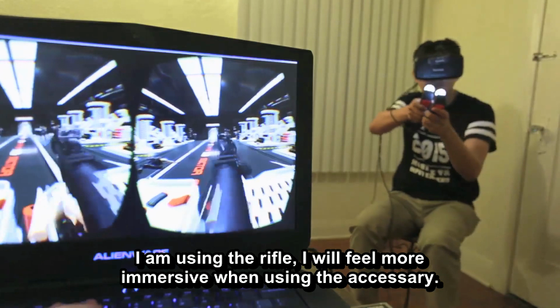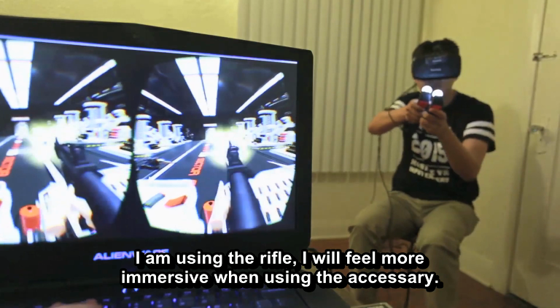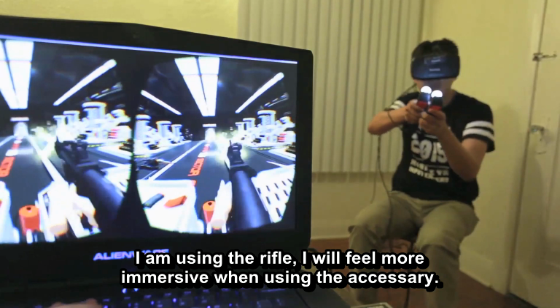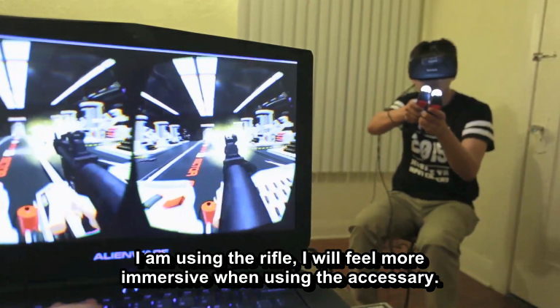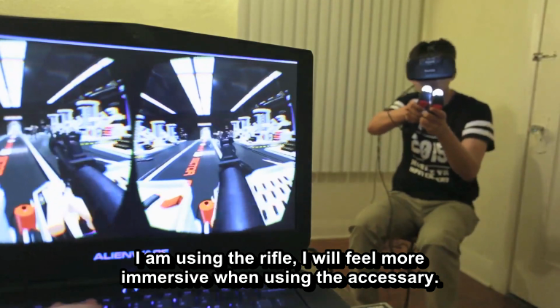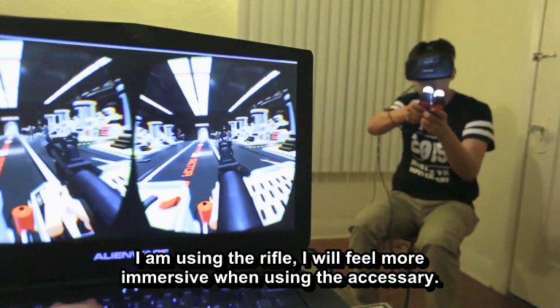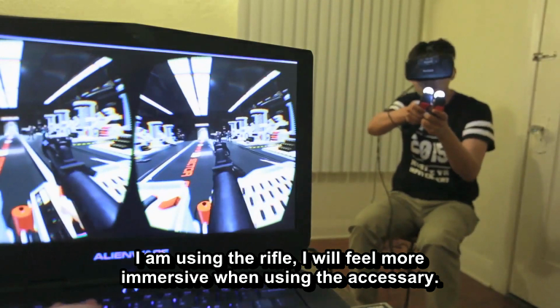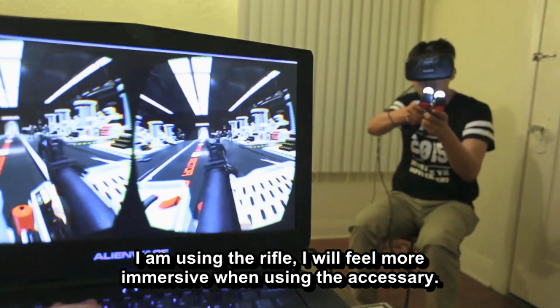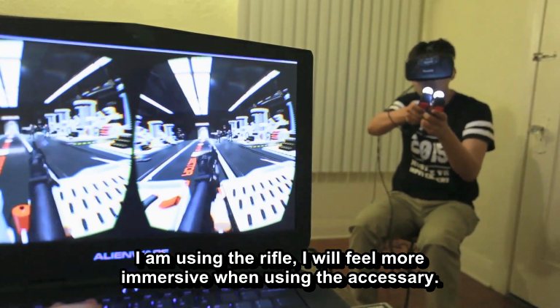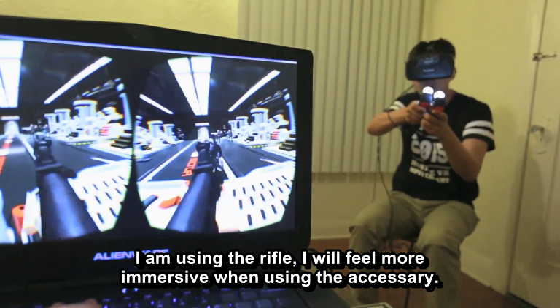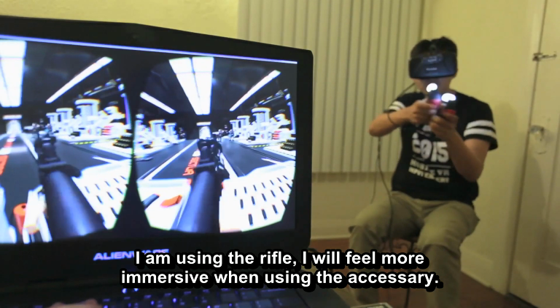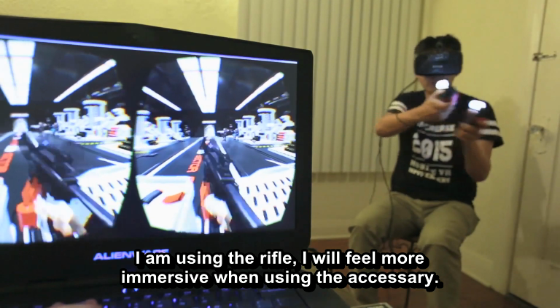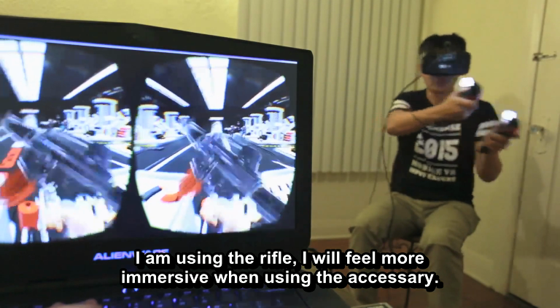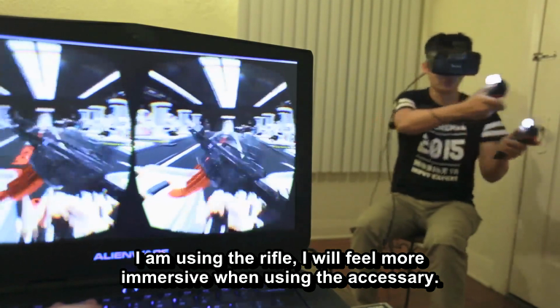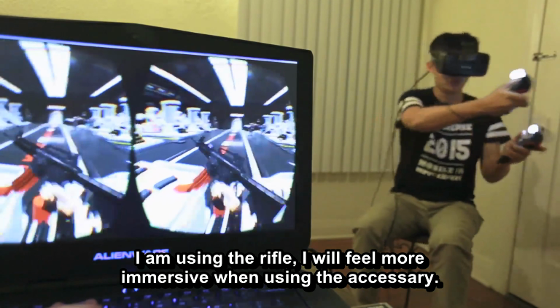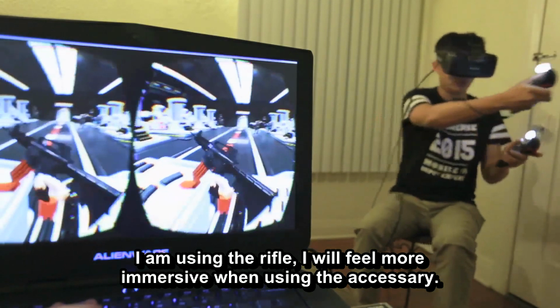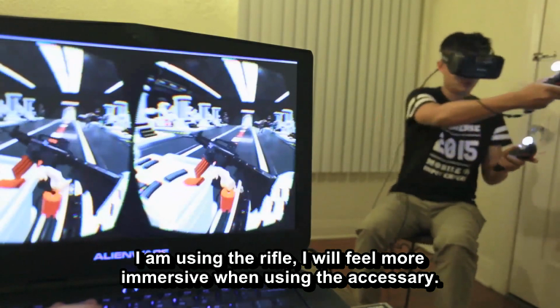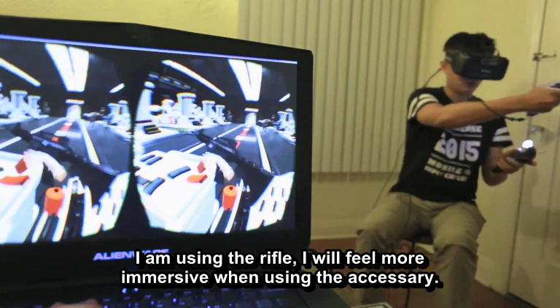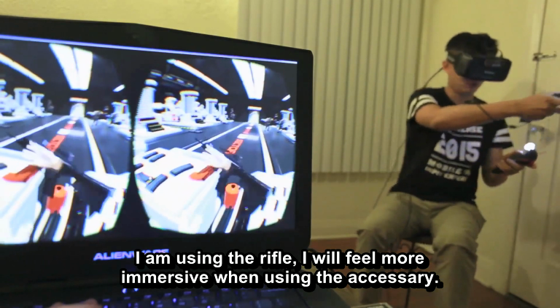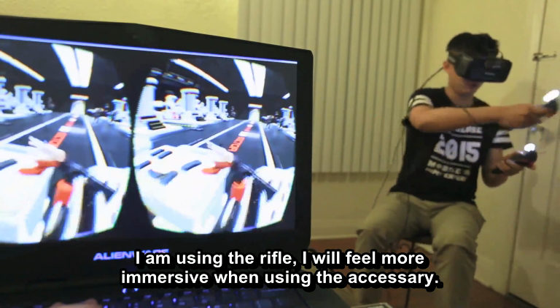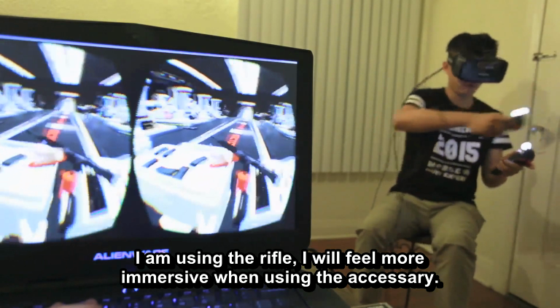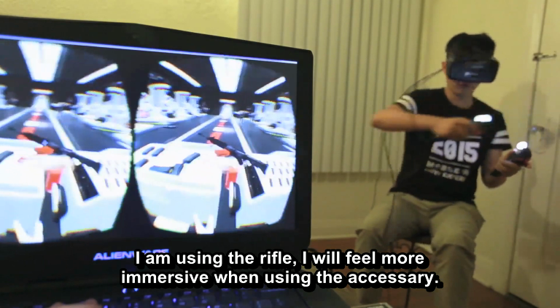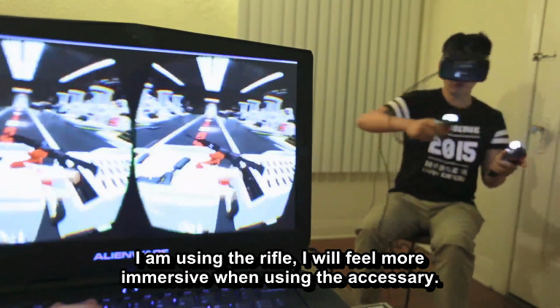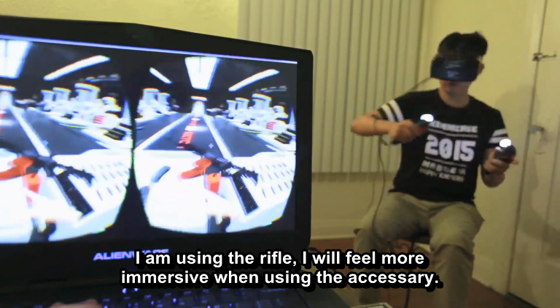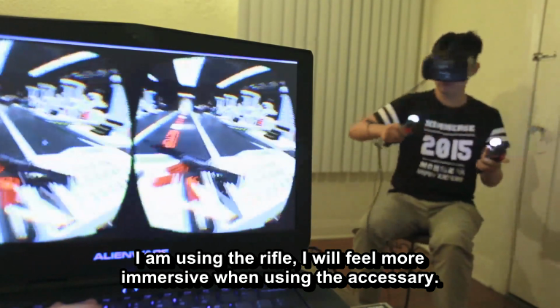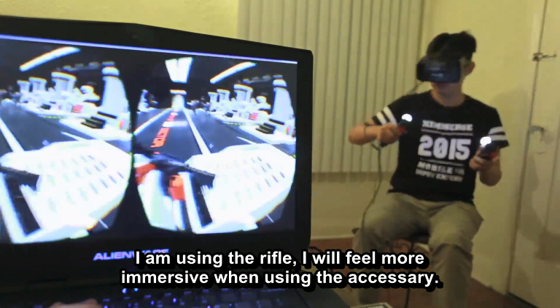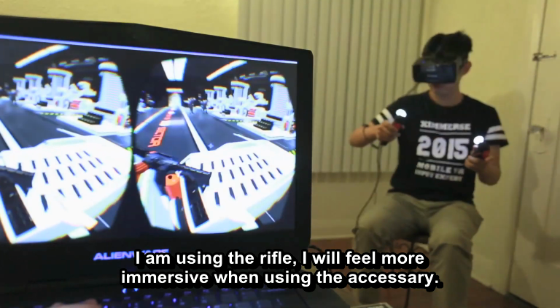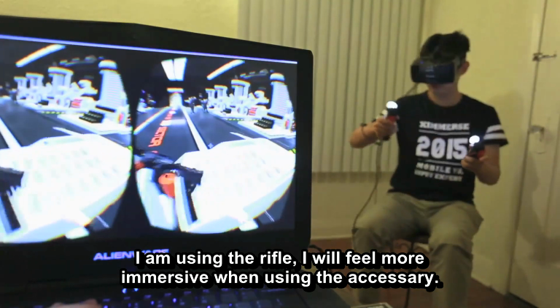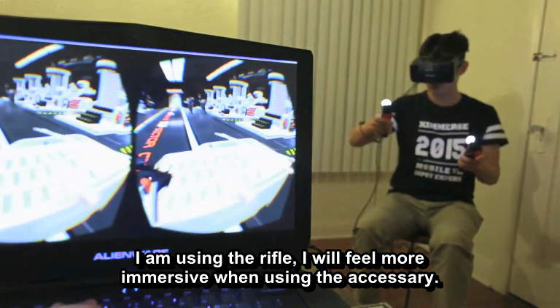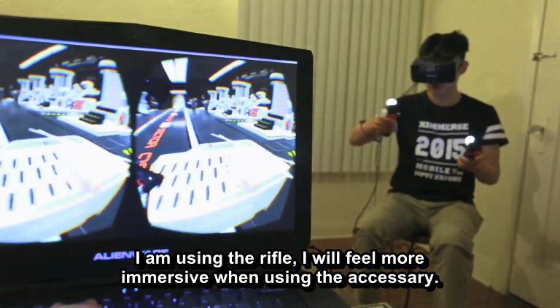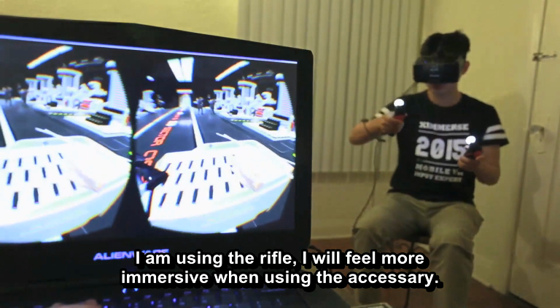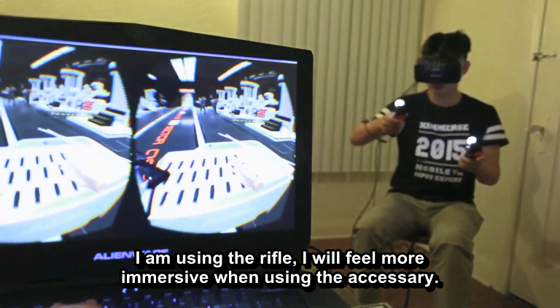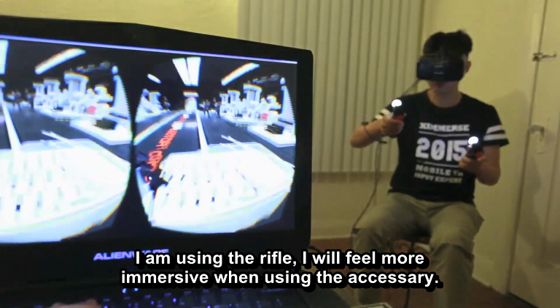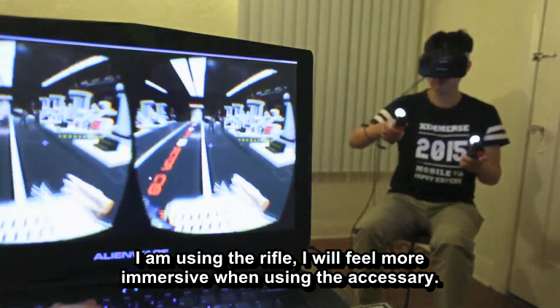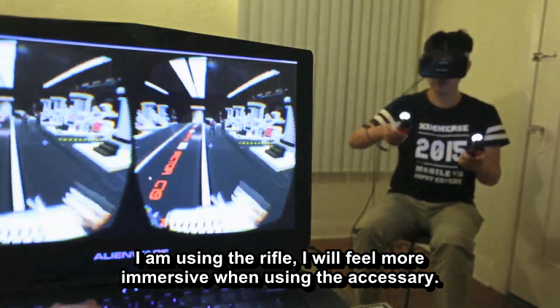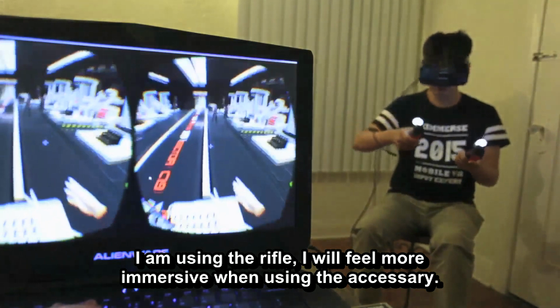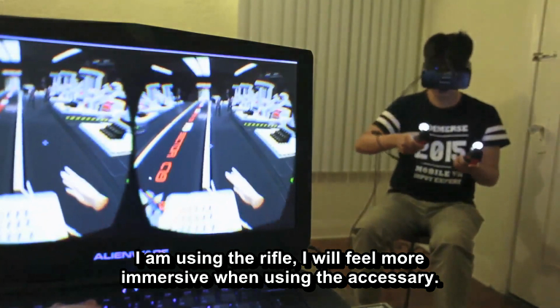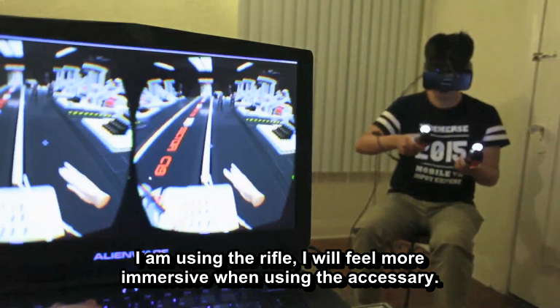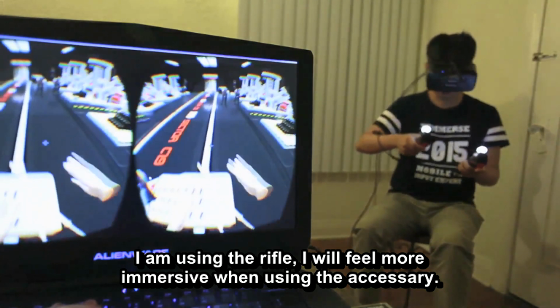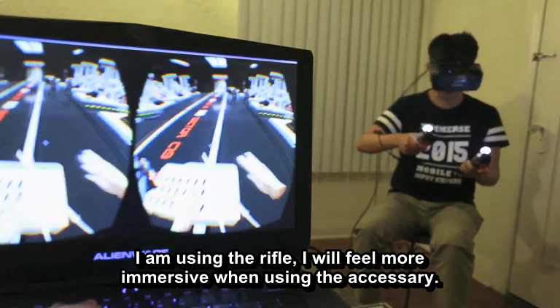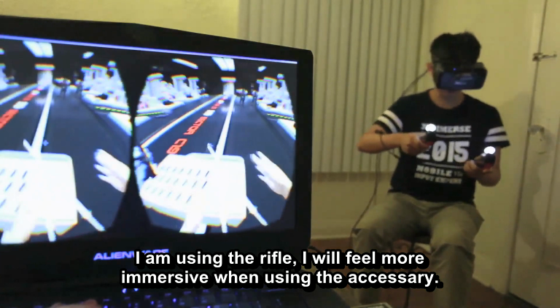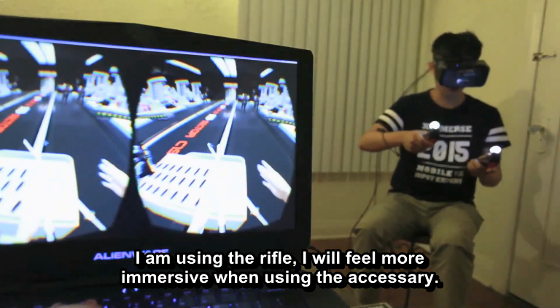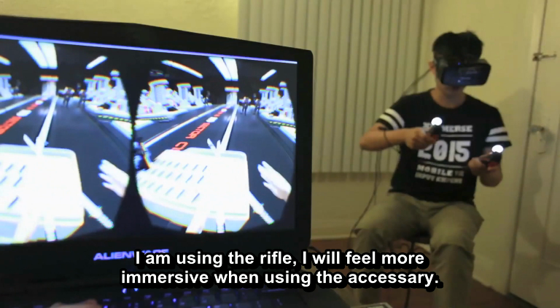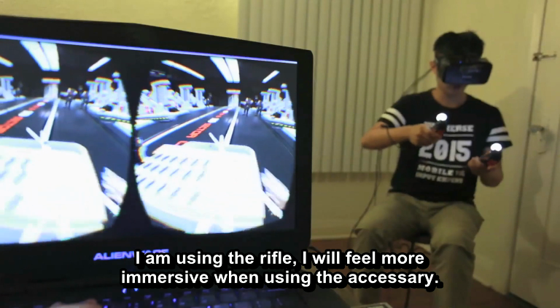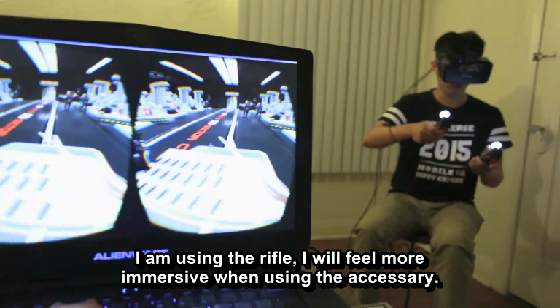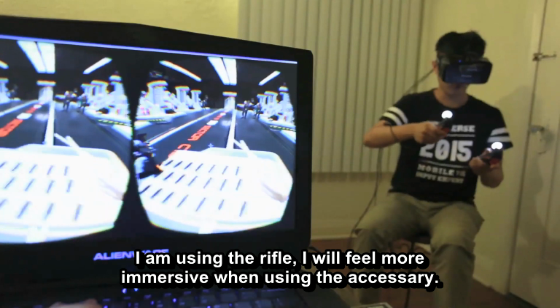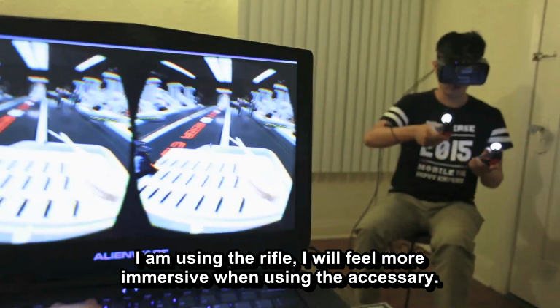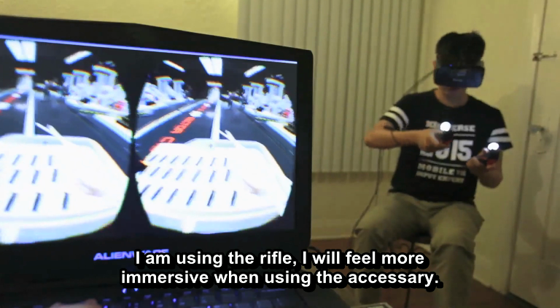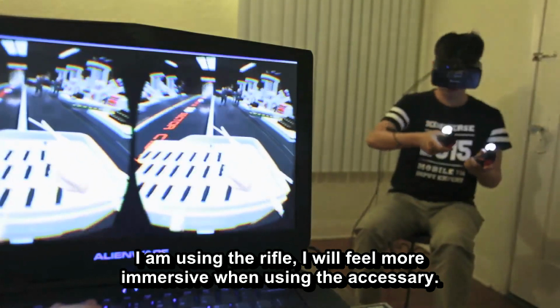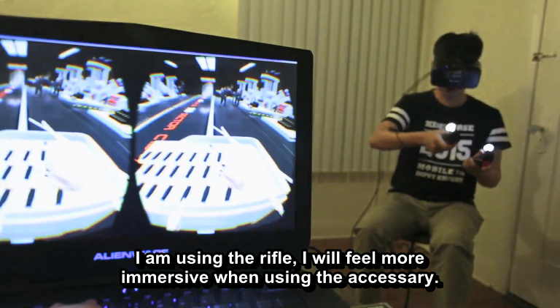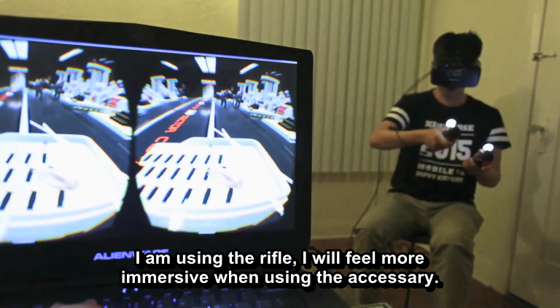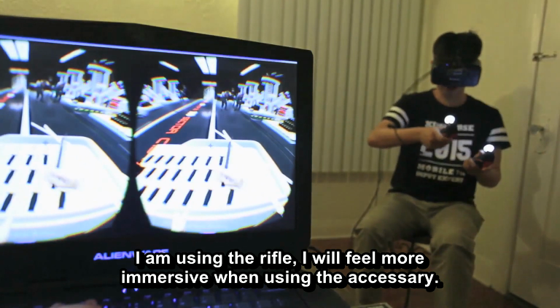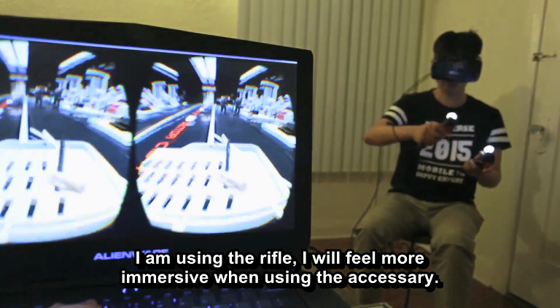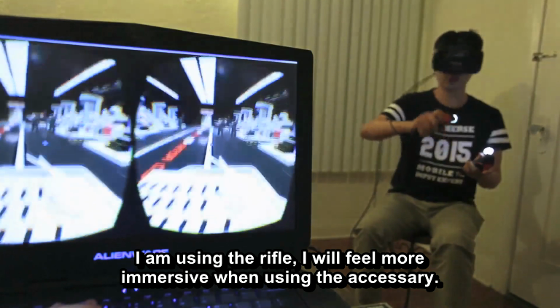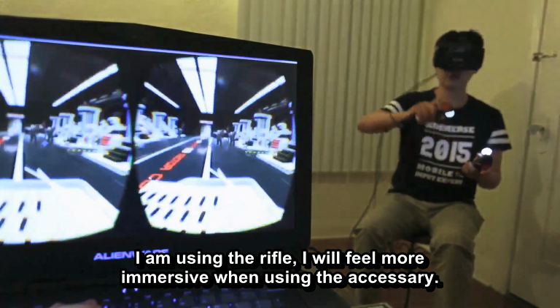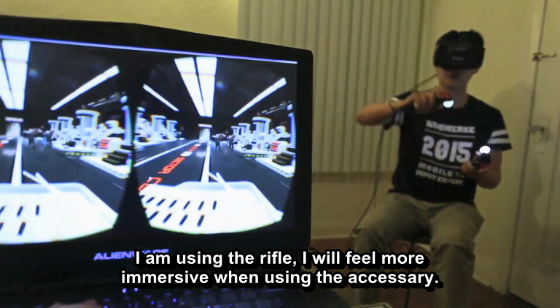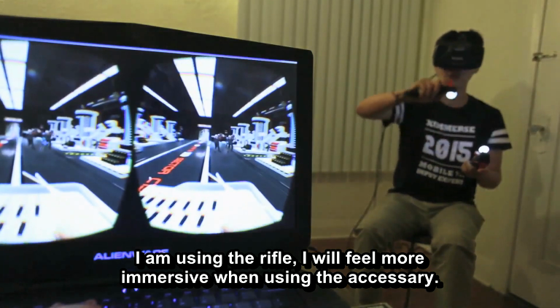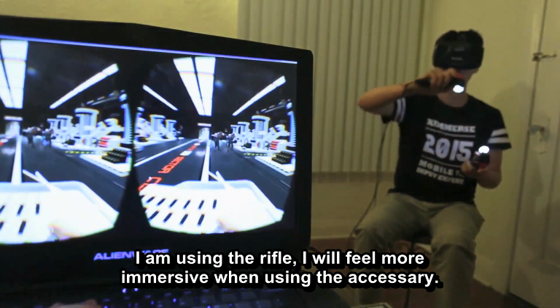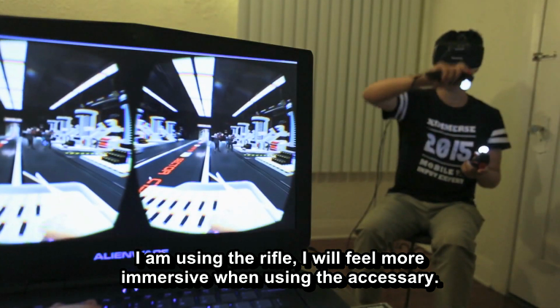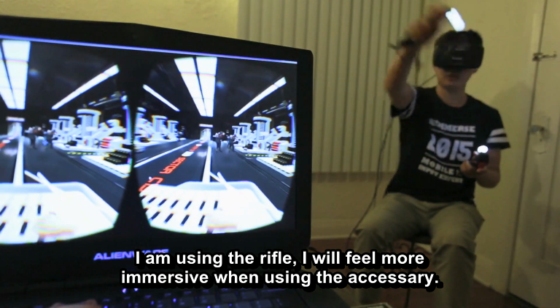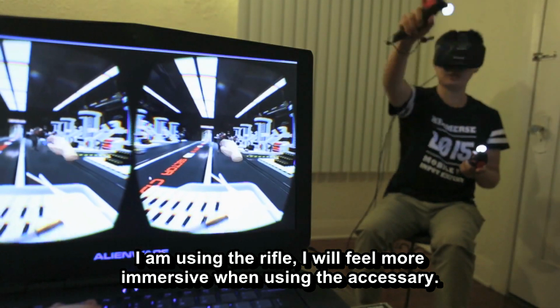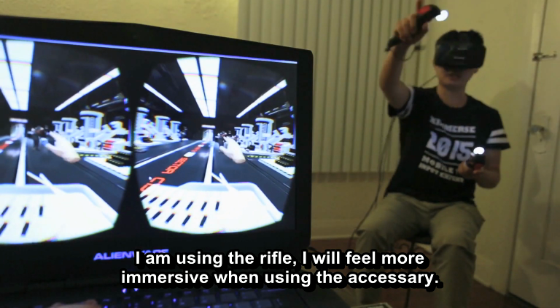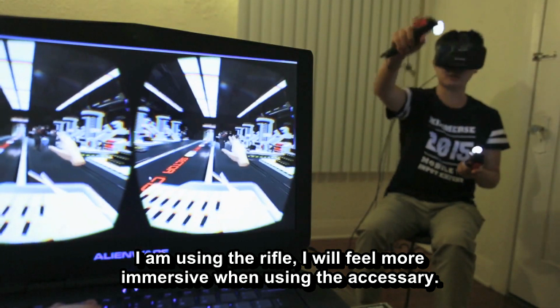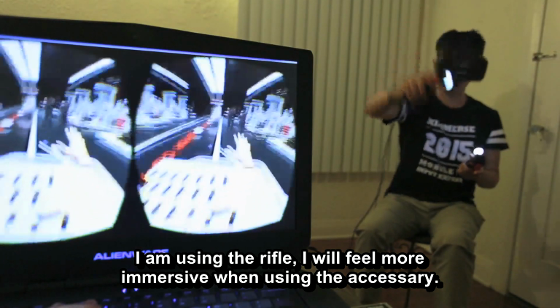I'm using the rifle. You will feel more immersed when you're using the accessory.